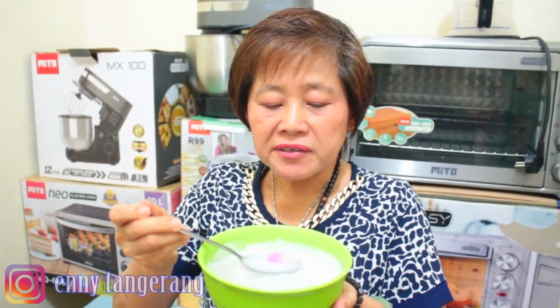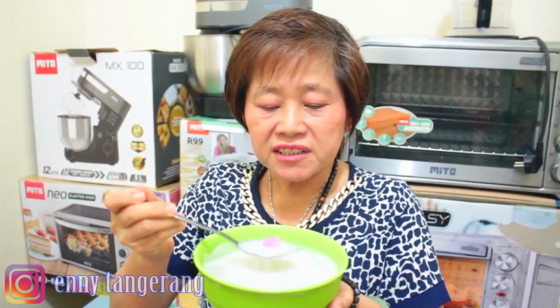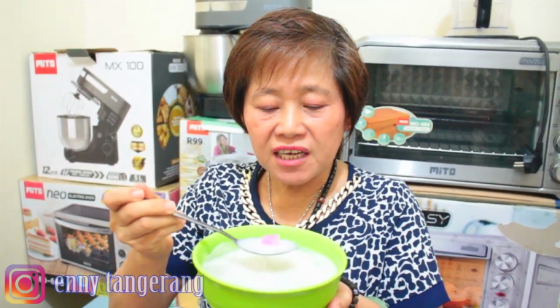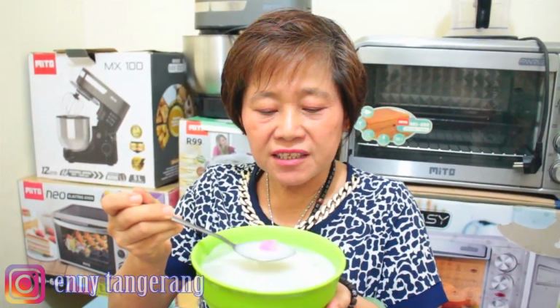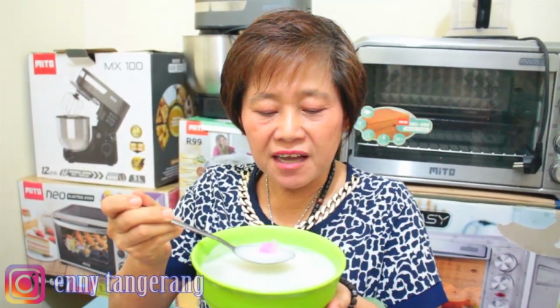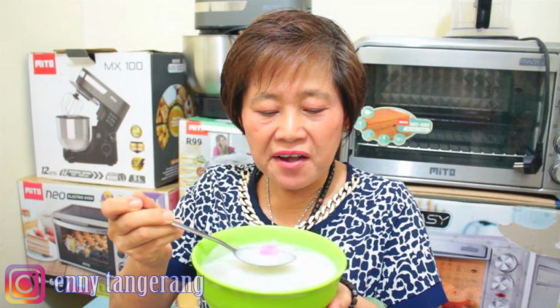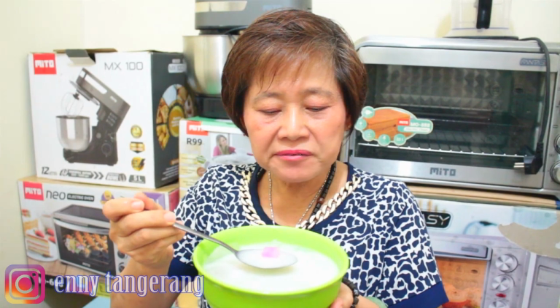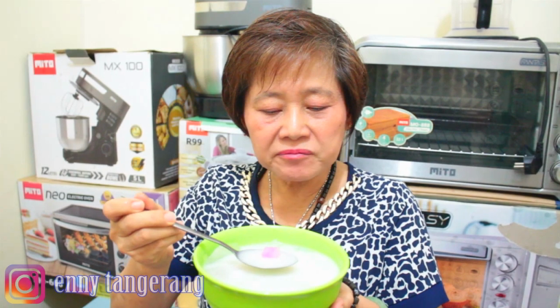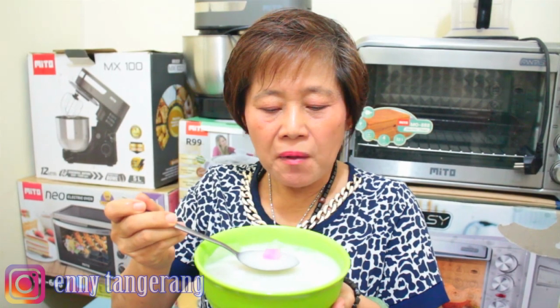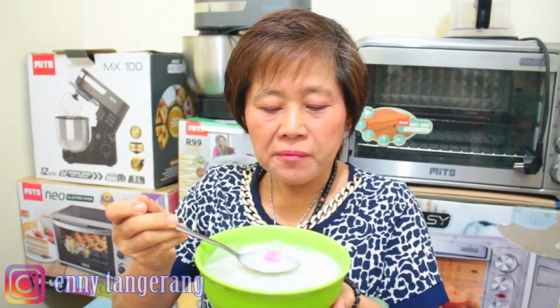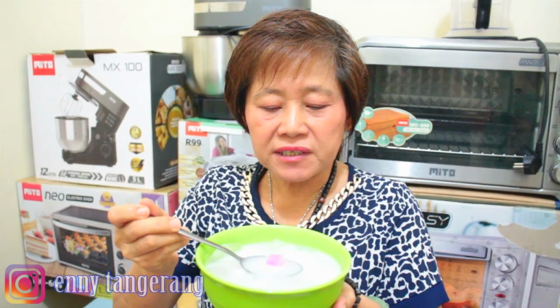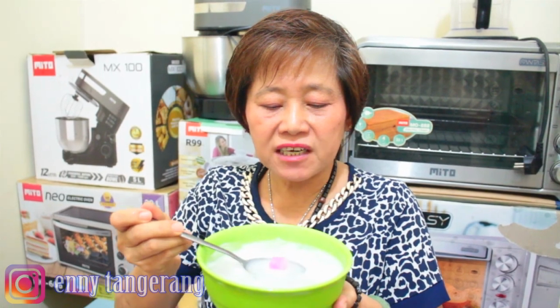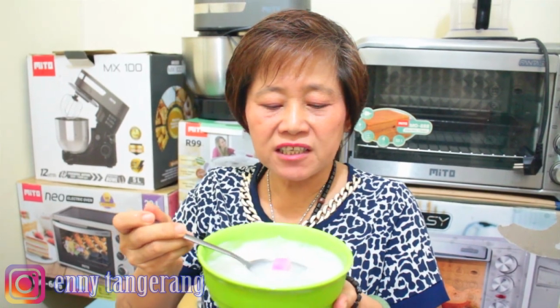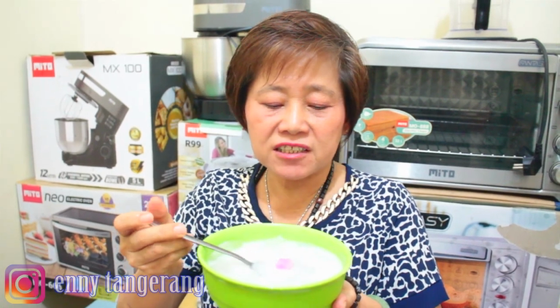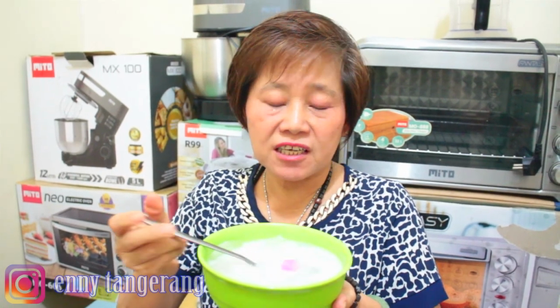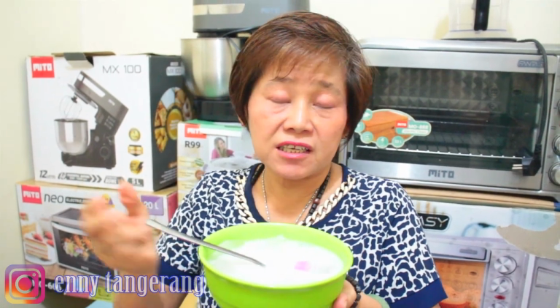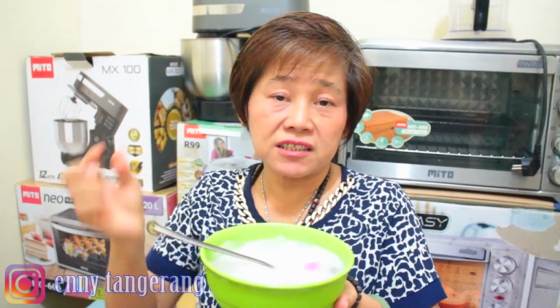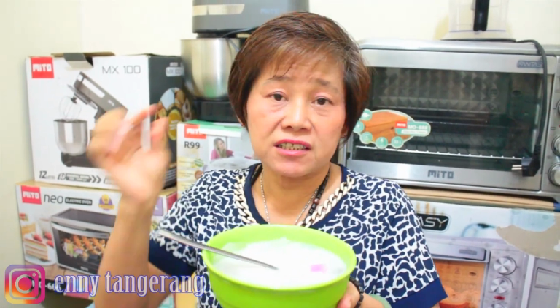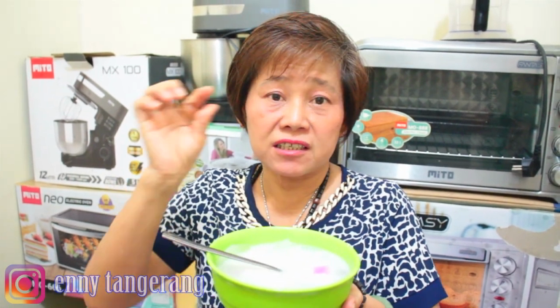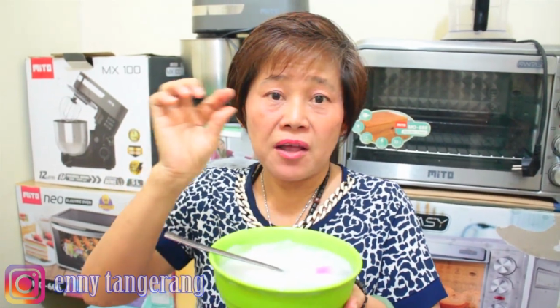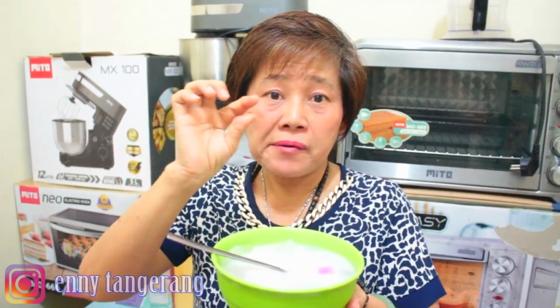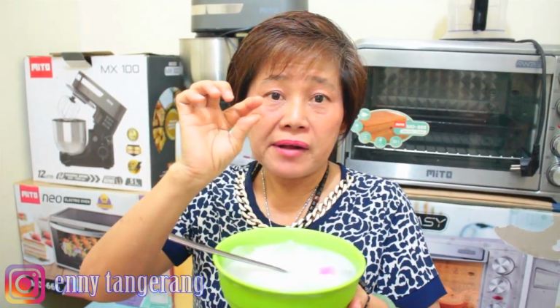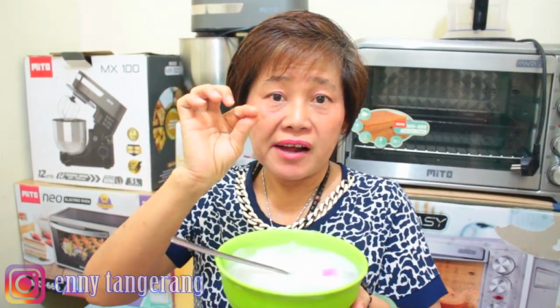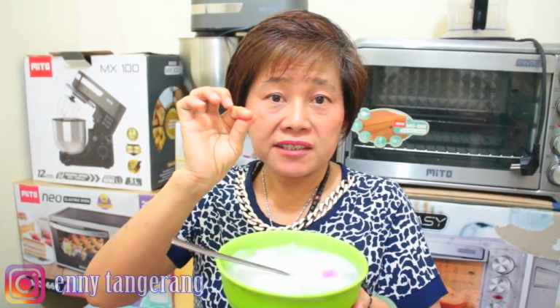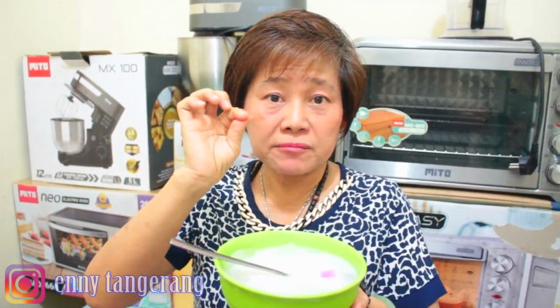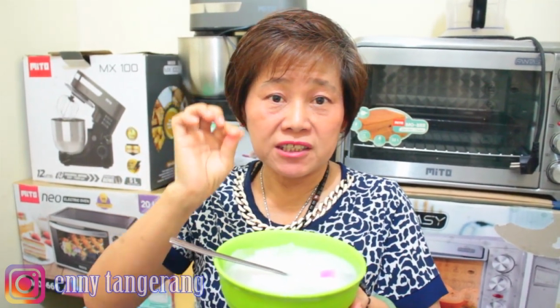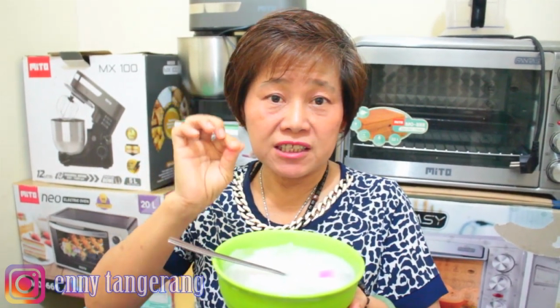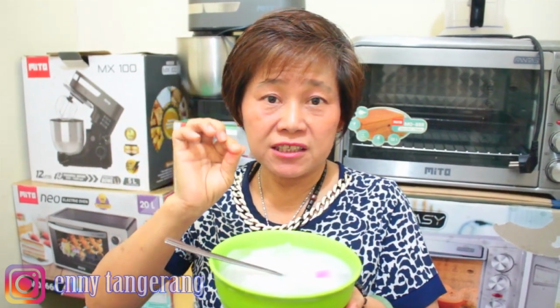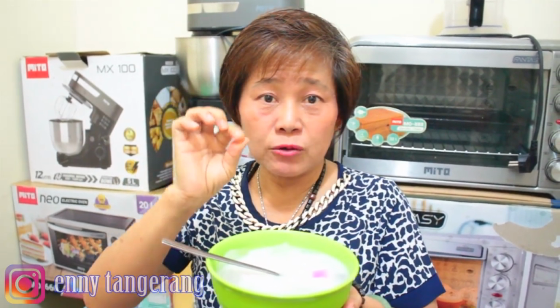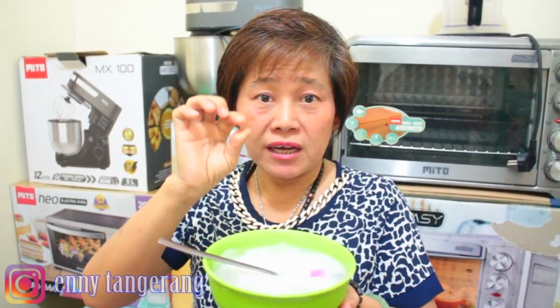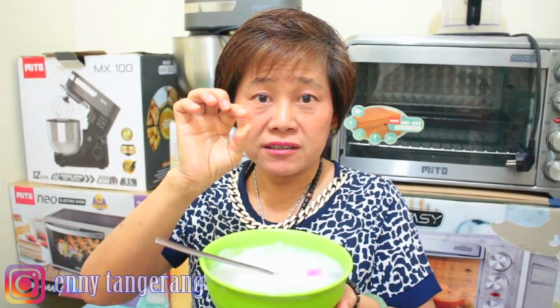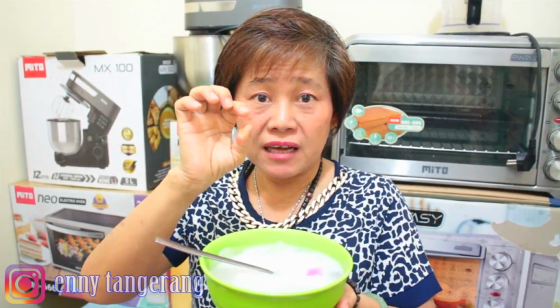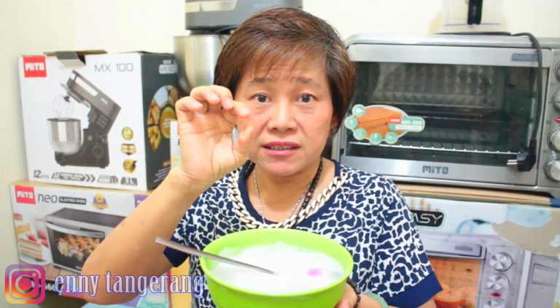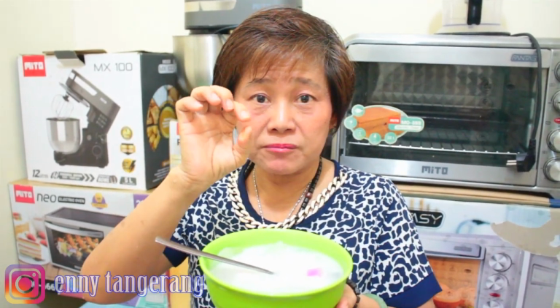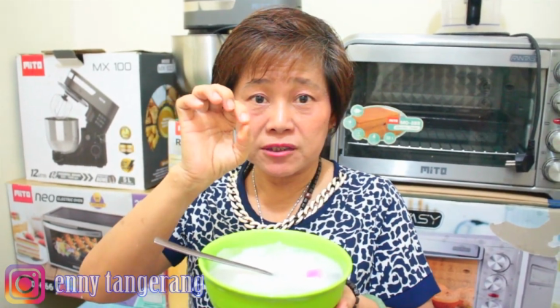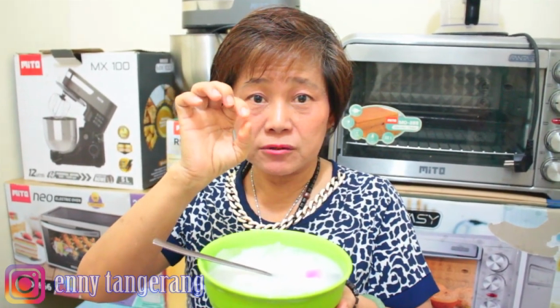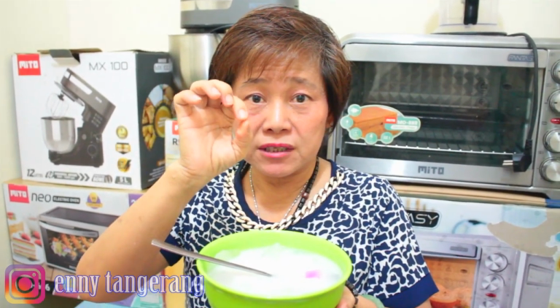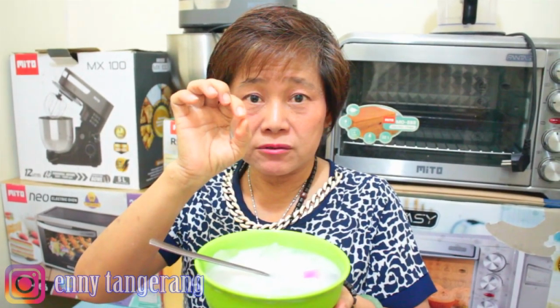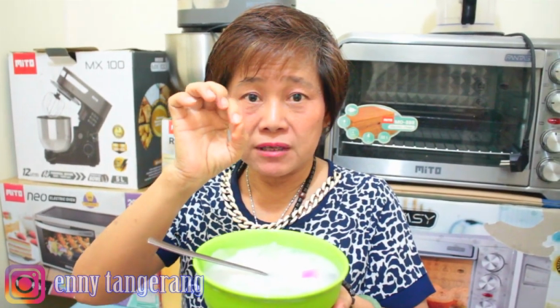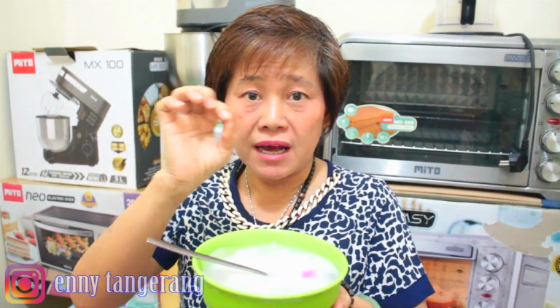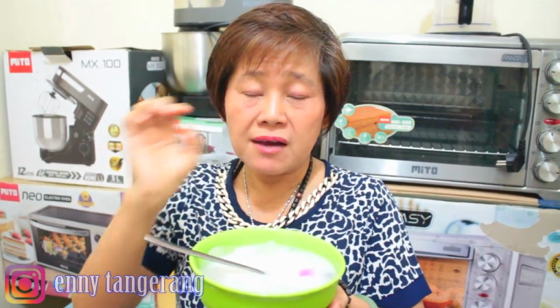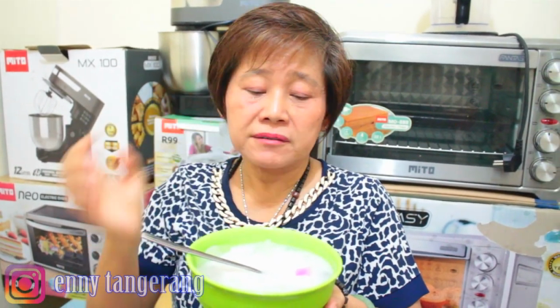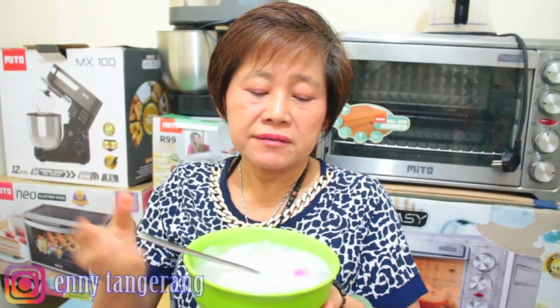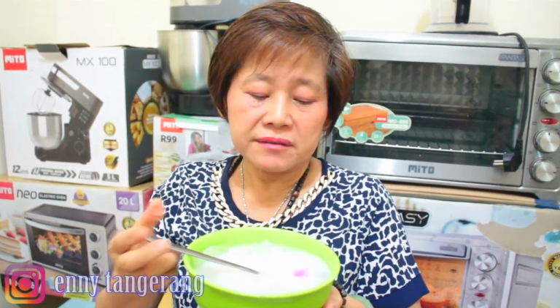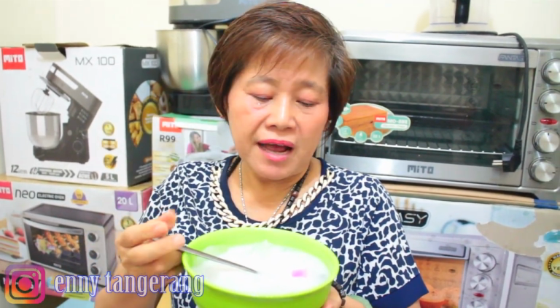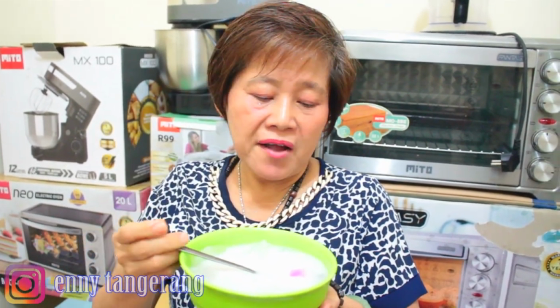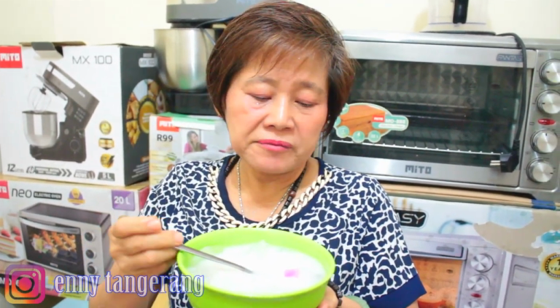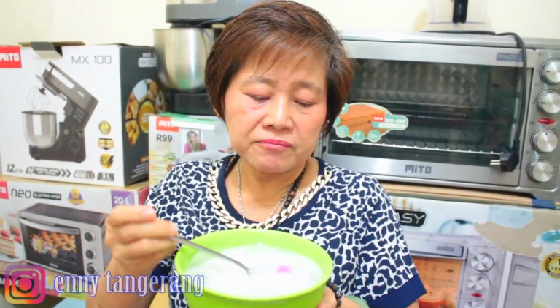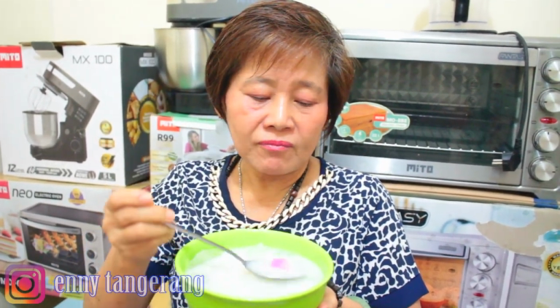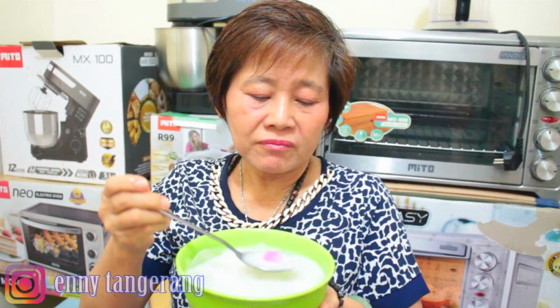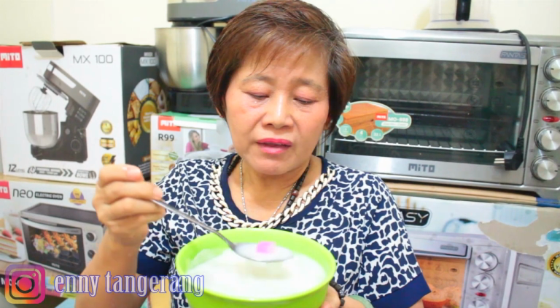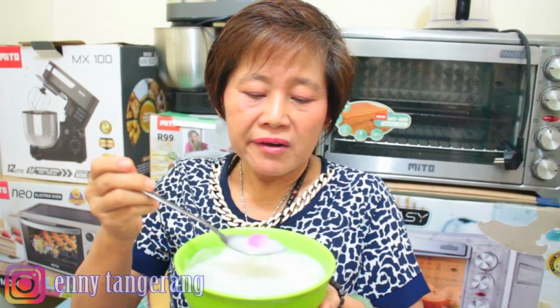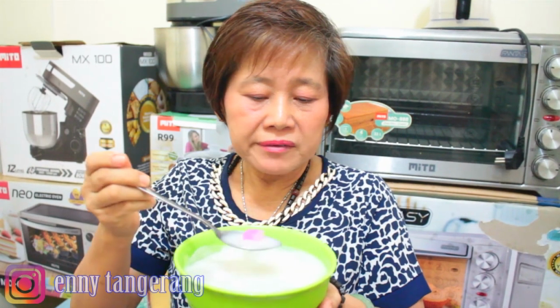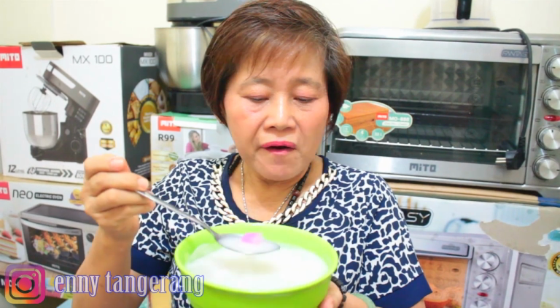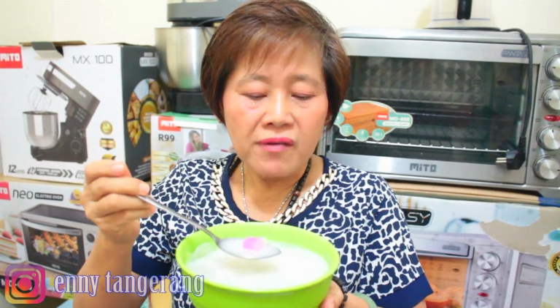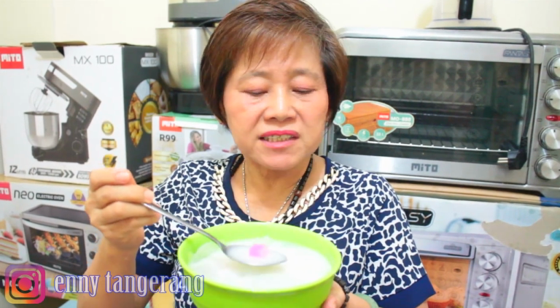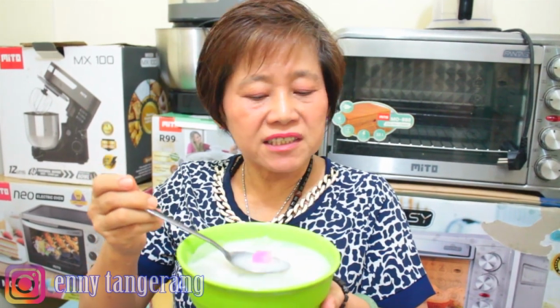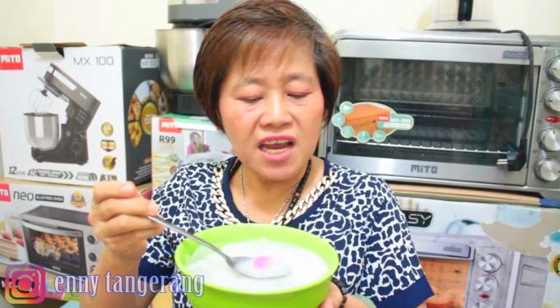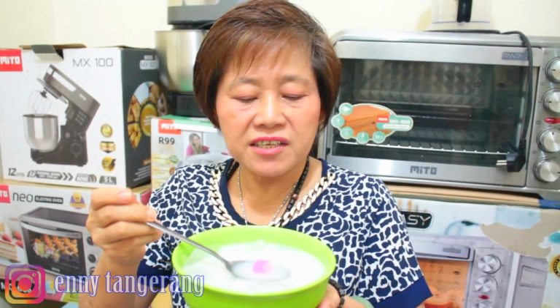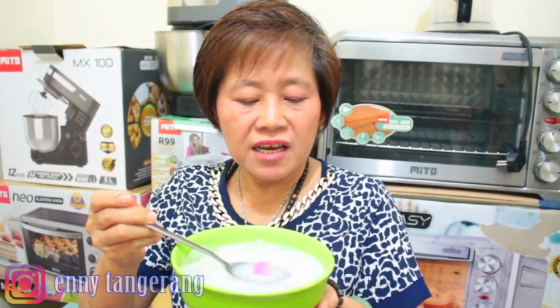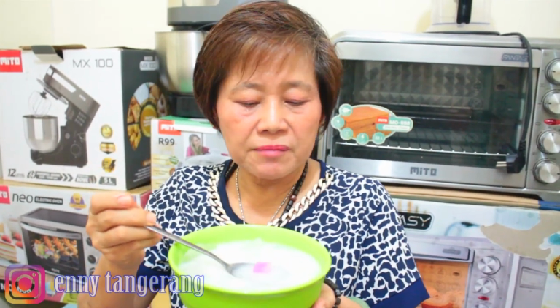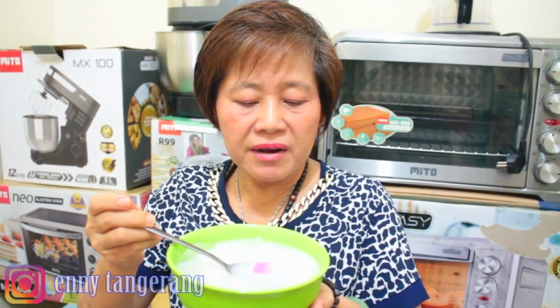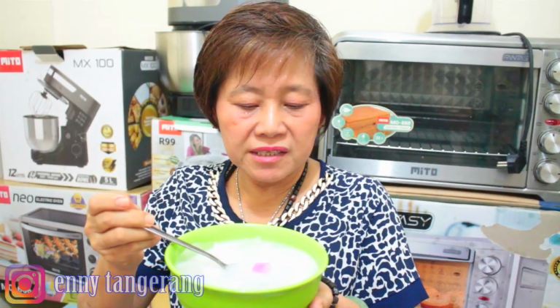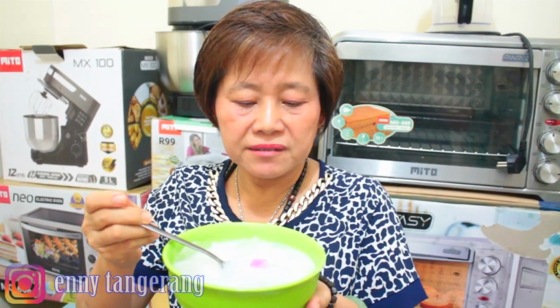It's bouncy/chewy! Because I added a little citric acid earlier — that gives it a slight sour note. The taste is really delicious!